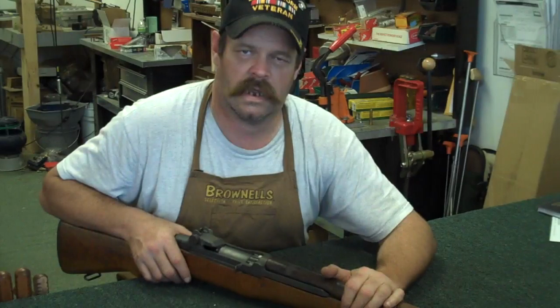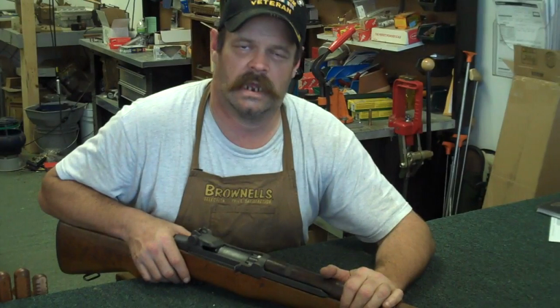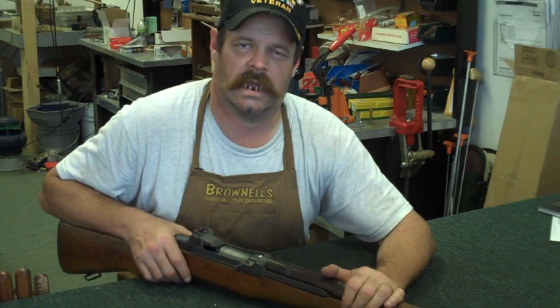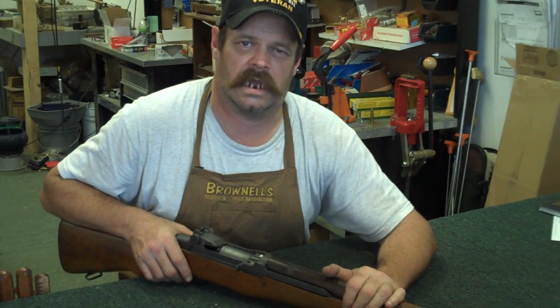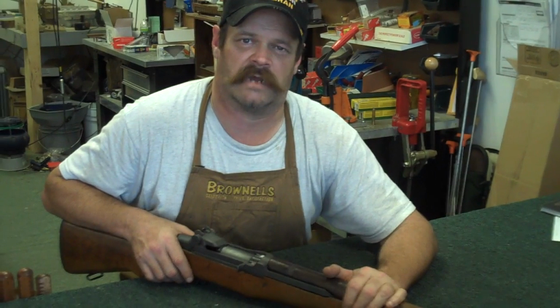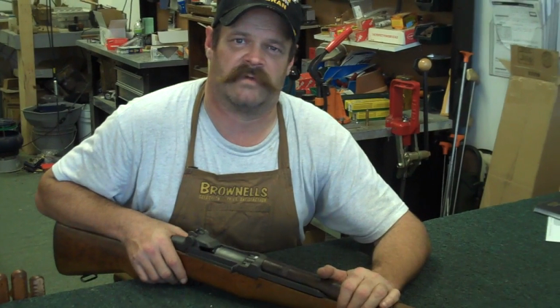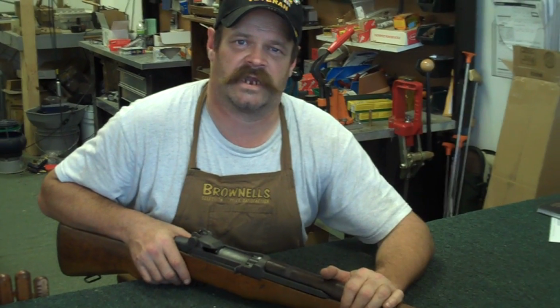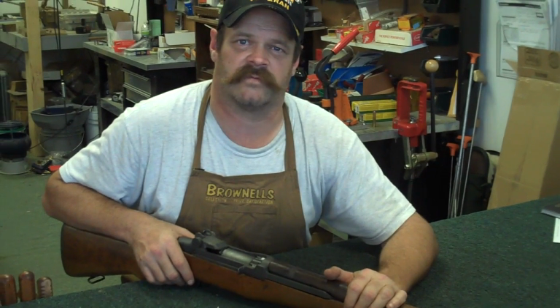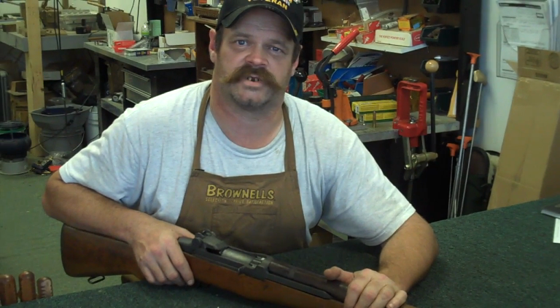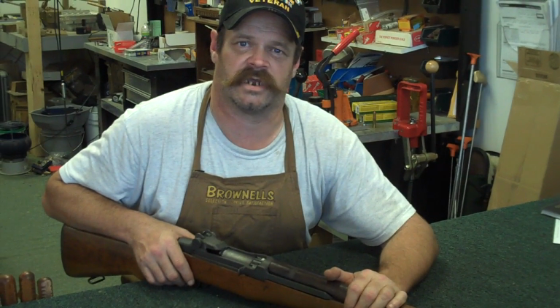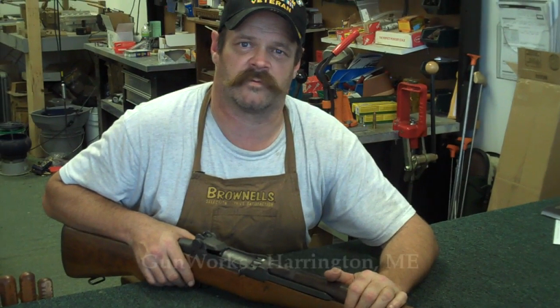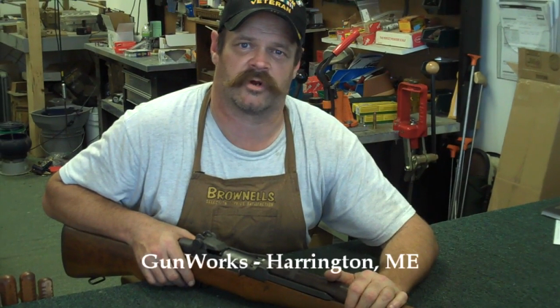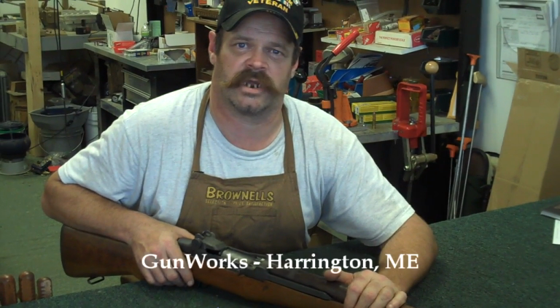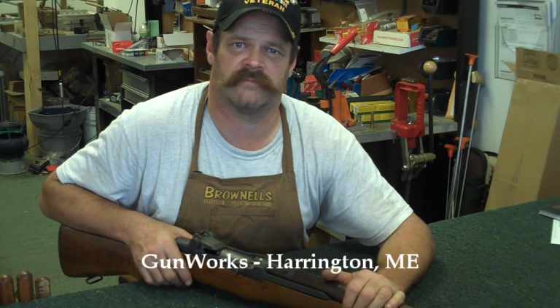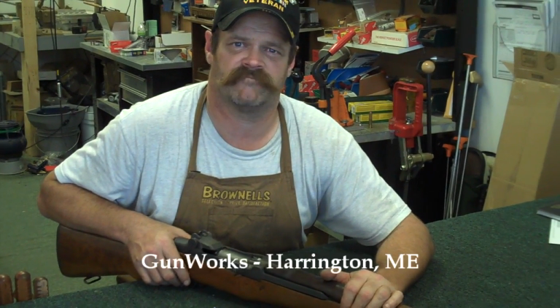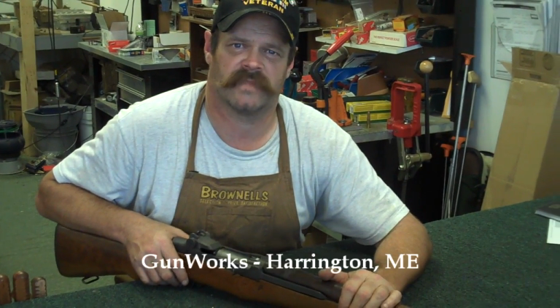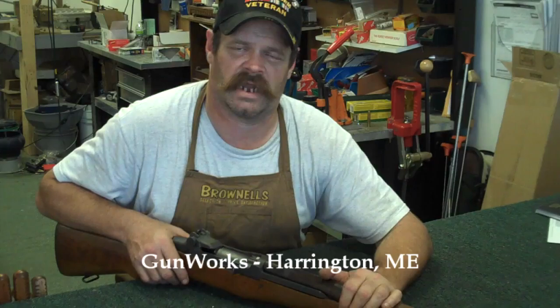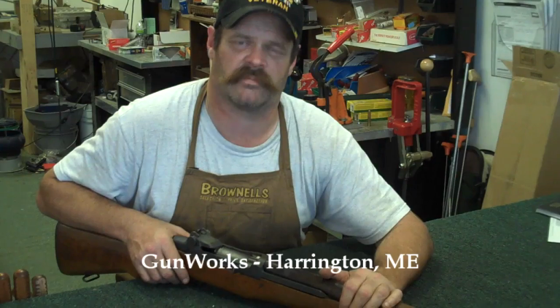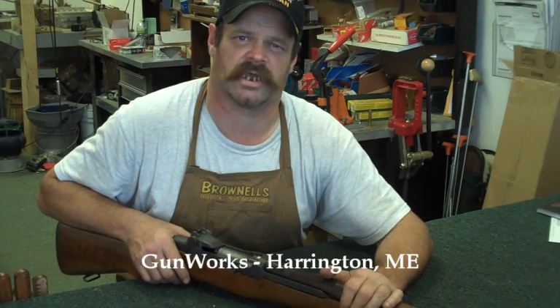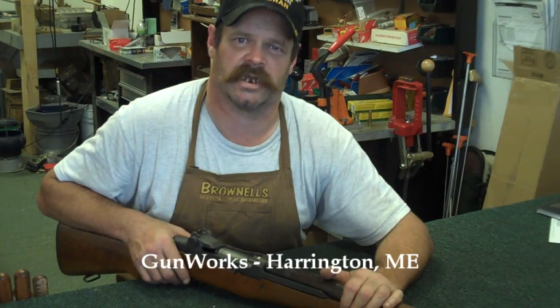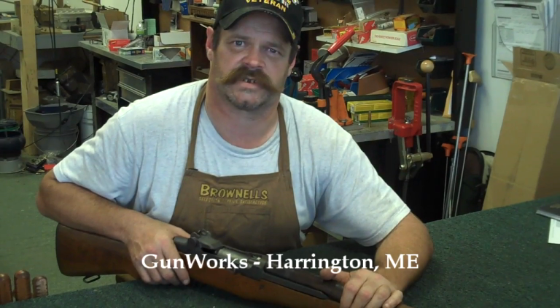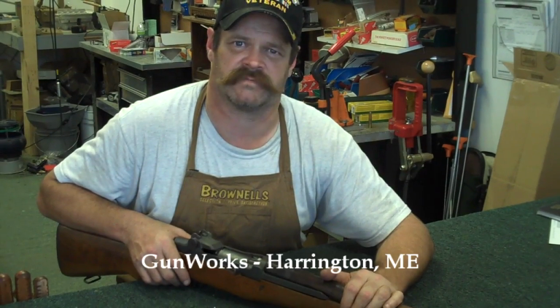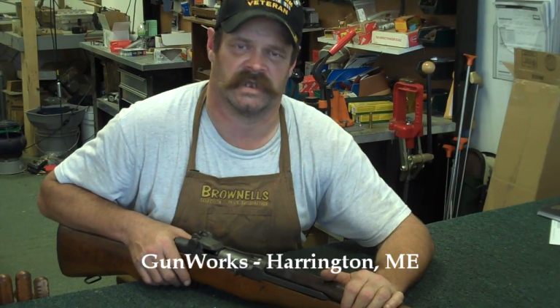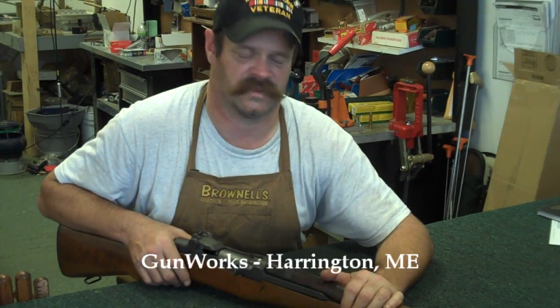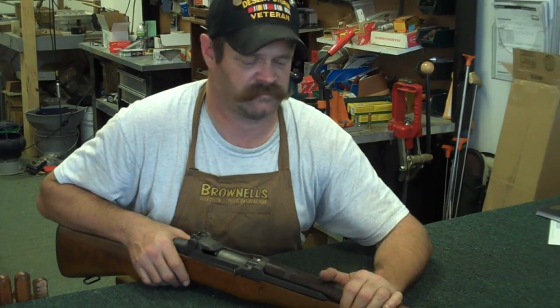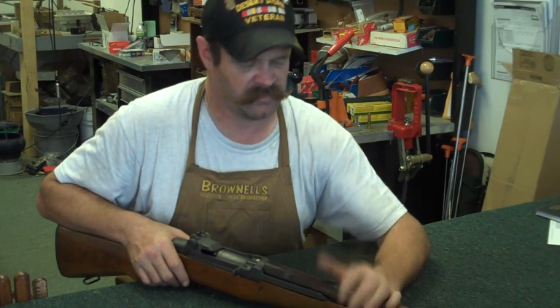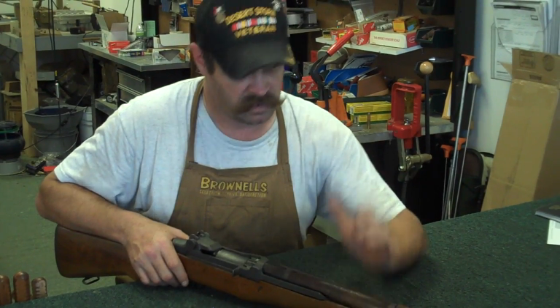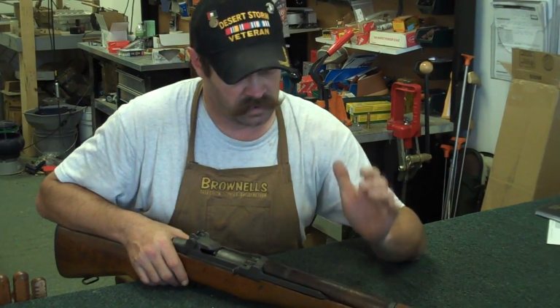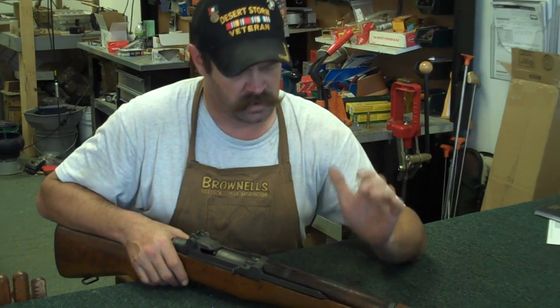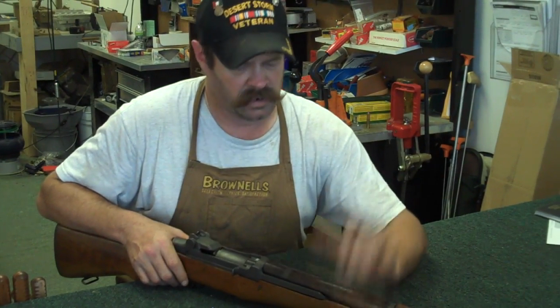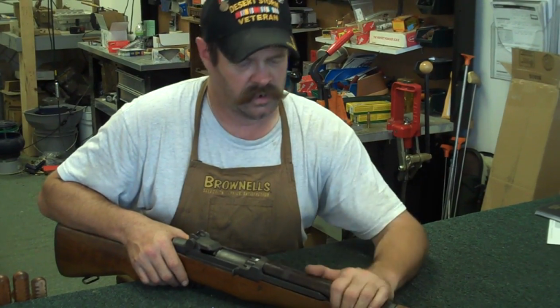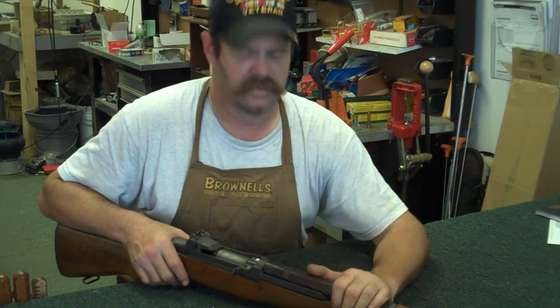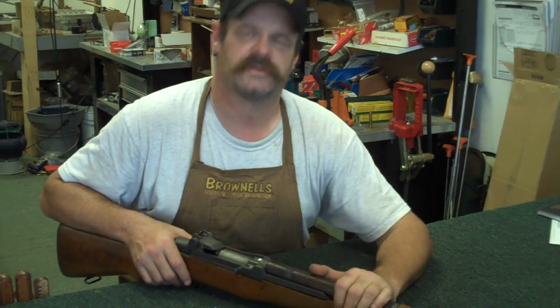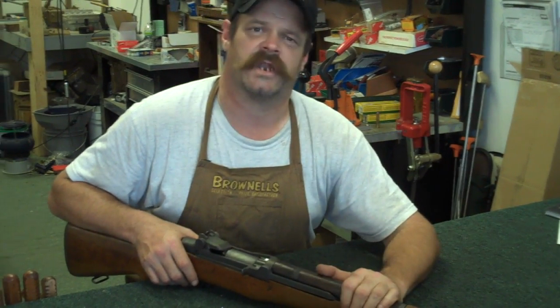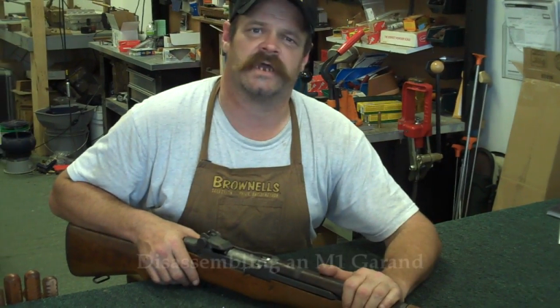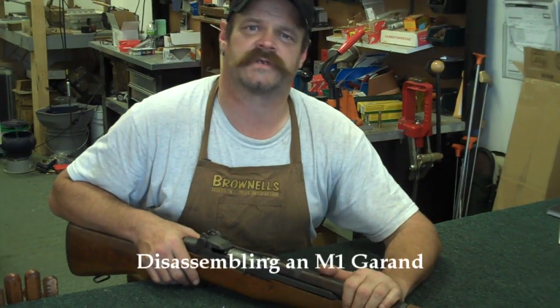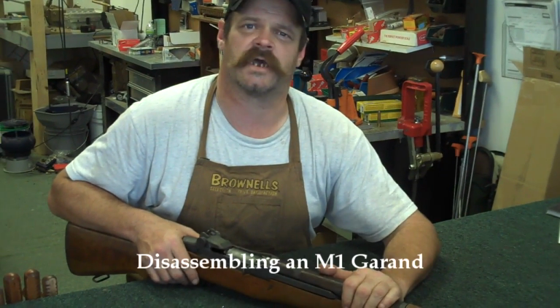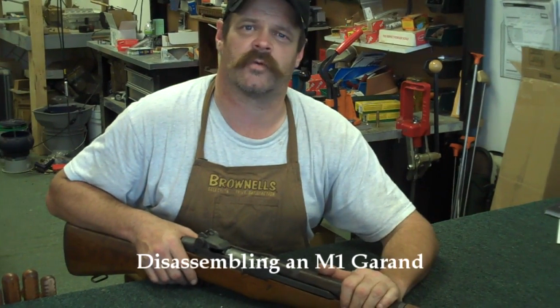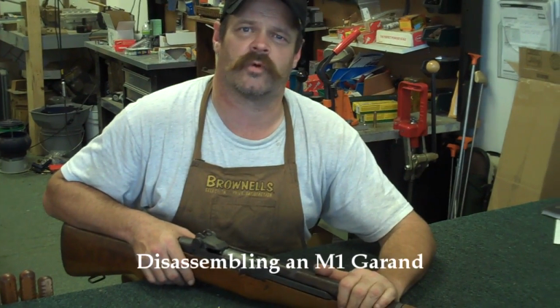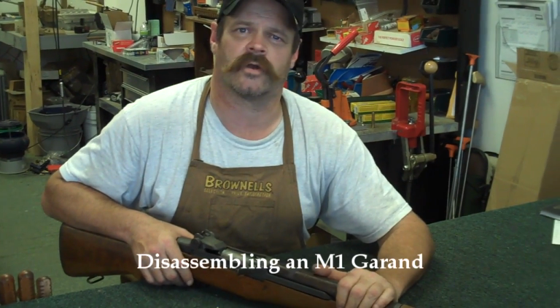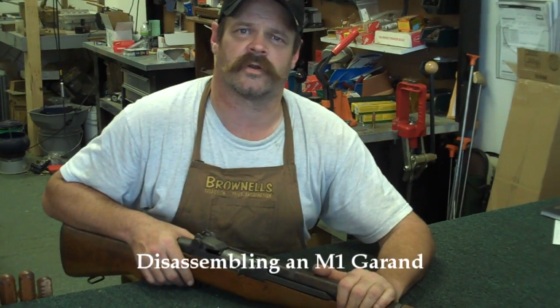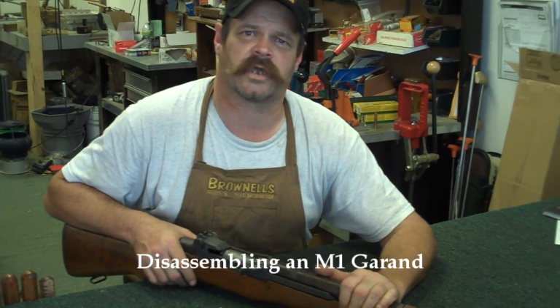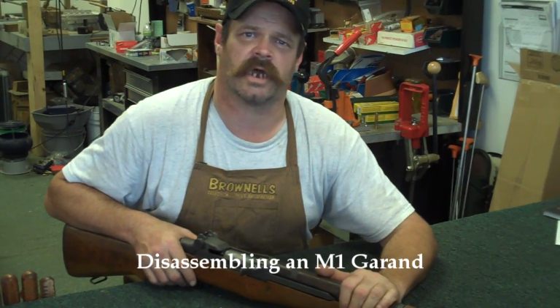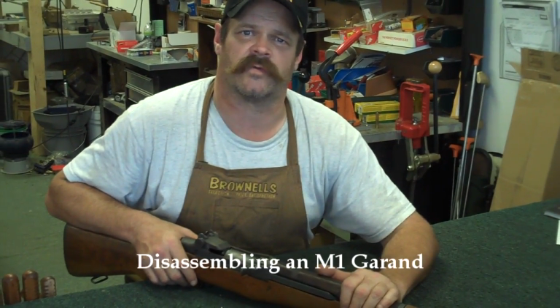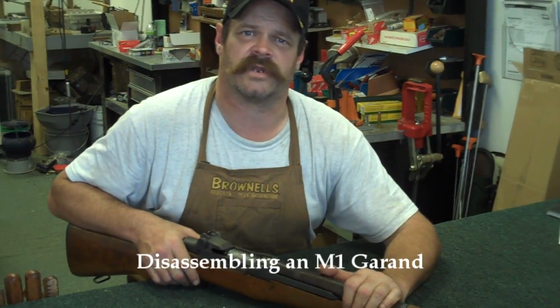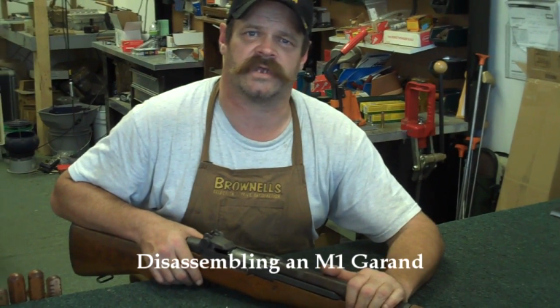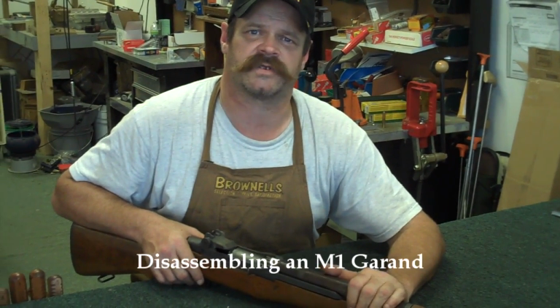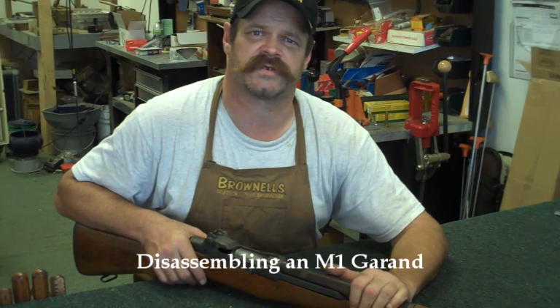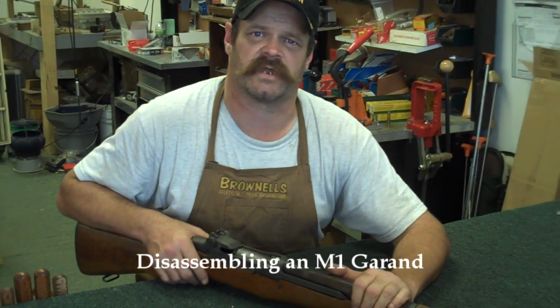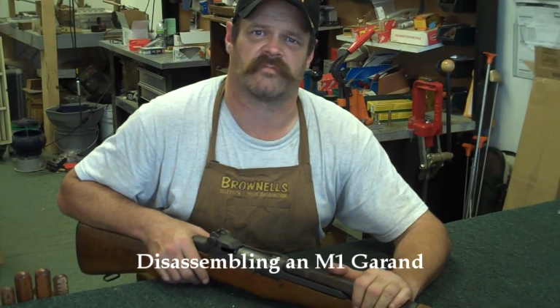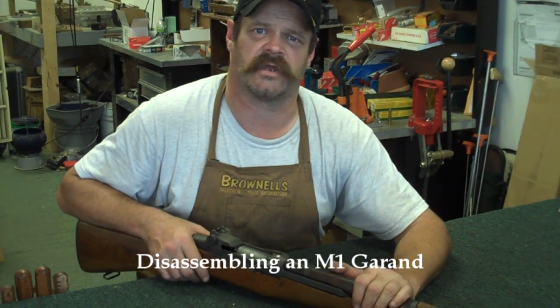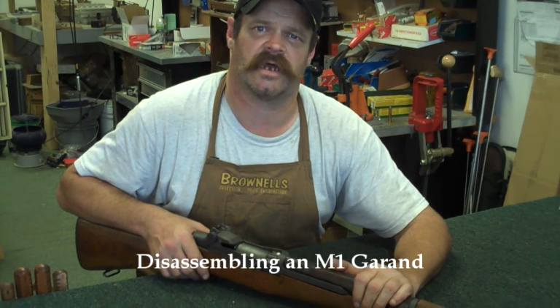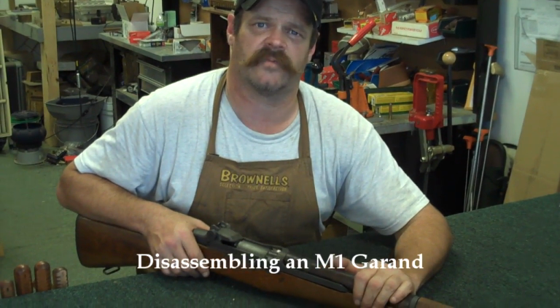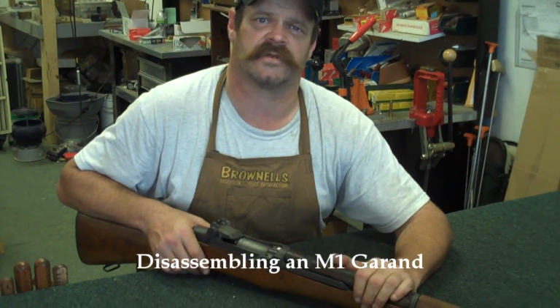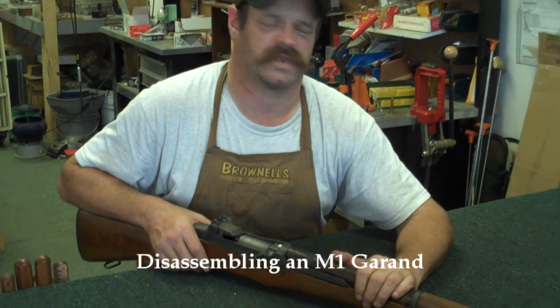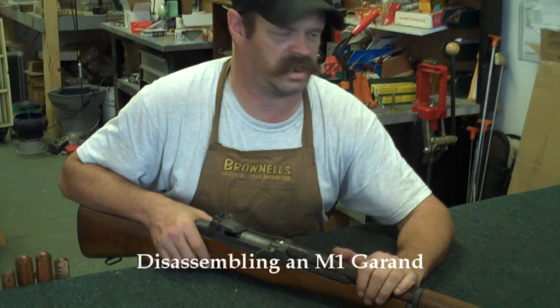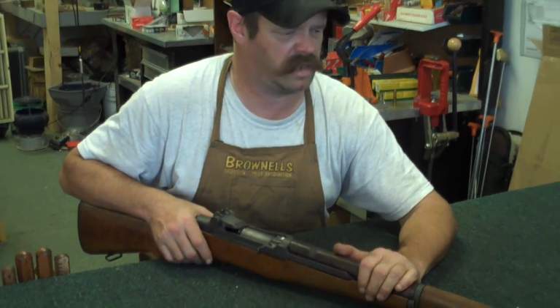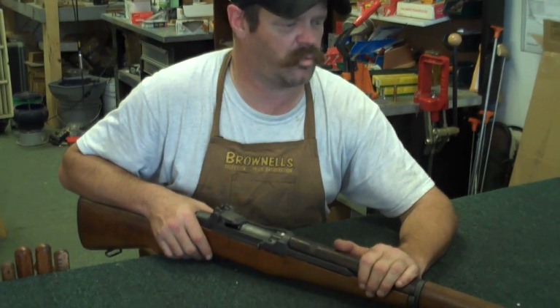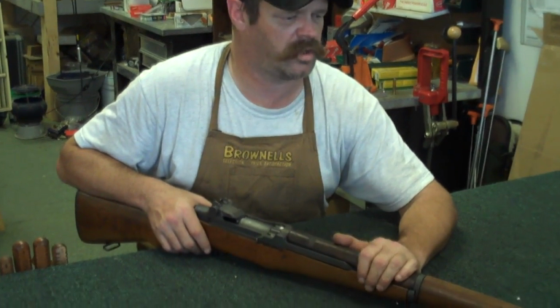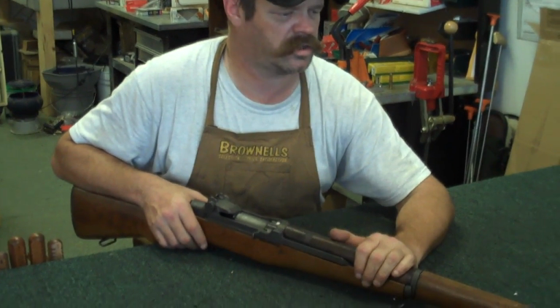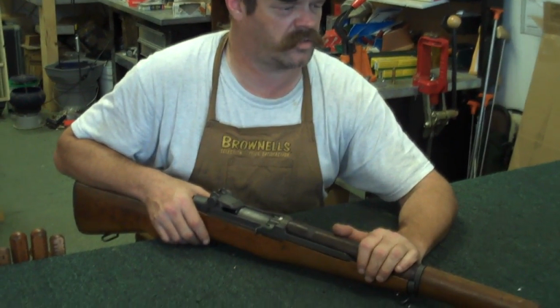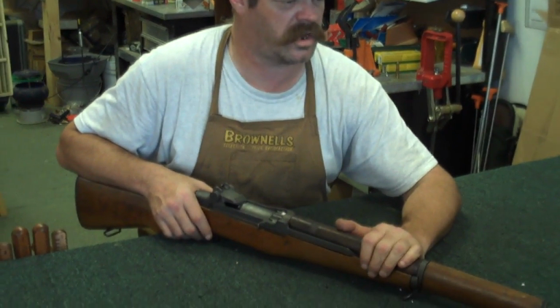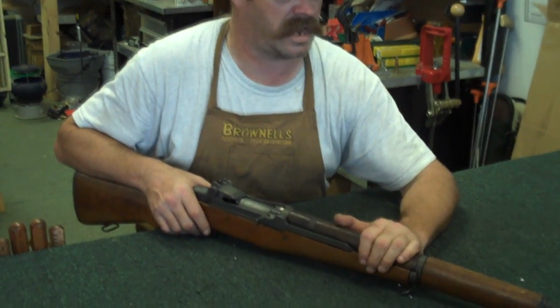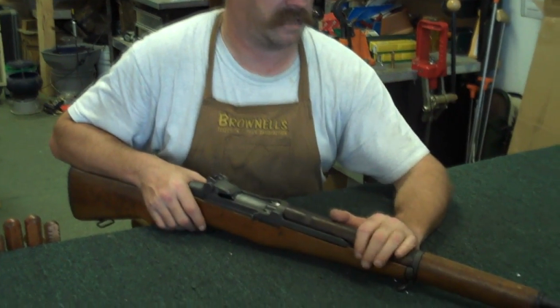Hi, my name is Jim Green and I'm a gunsmith. Today's gun we're going to cover disassembly of is an M1 Garand.